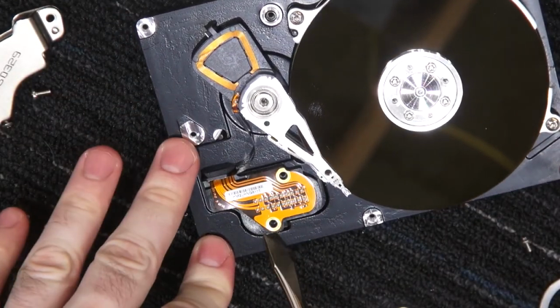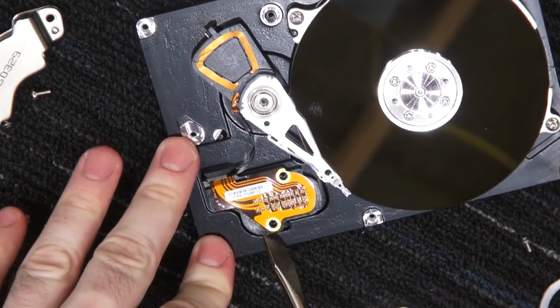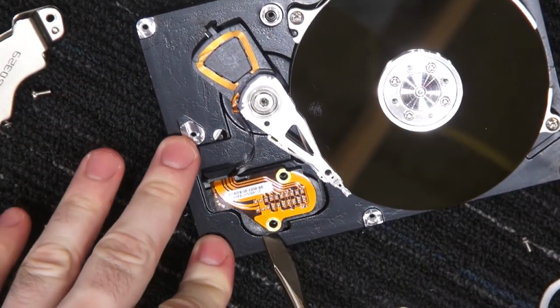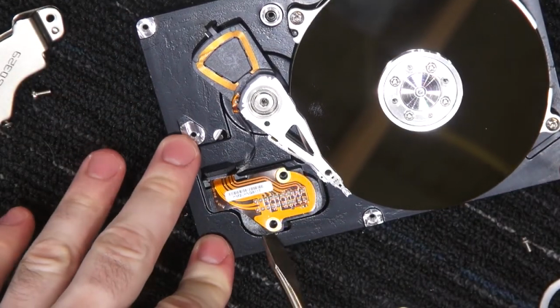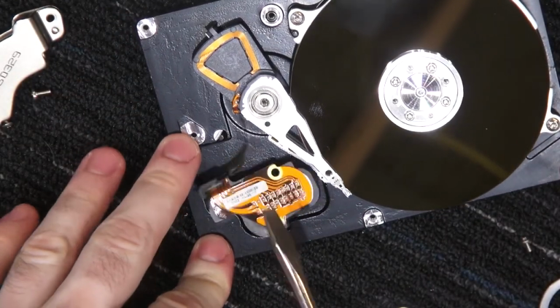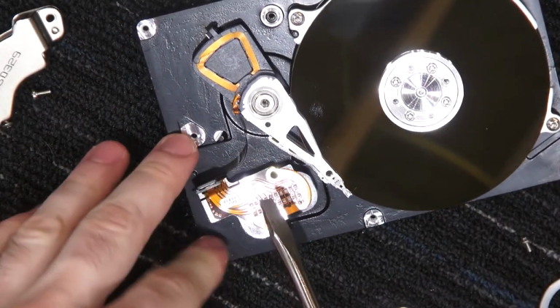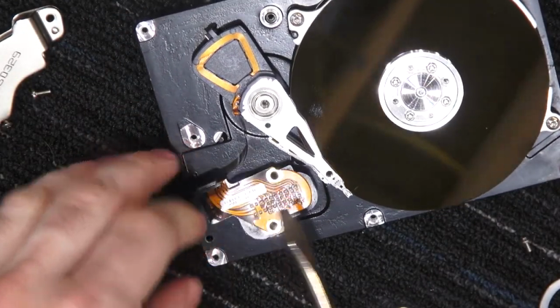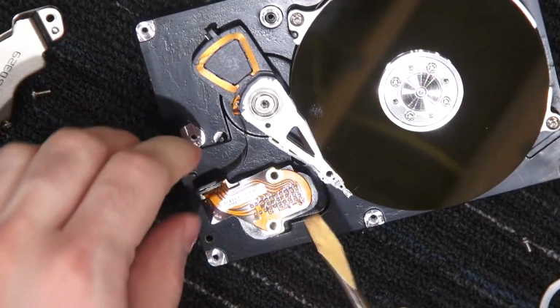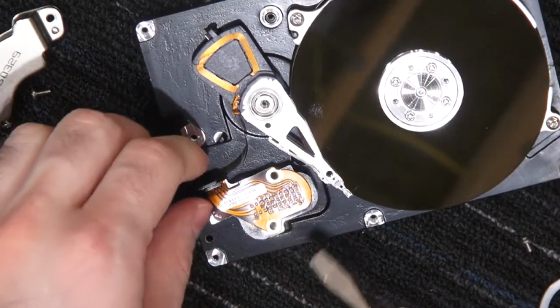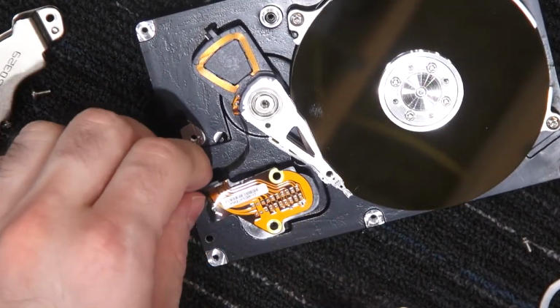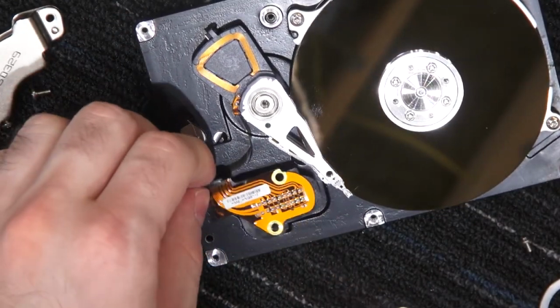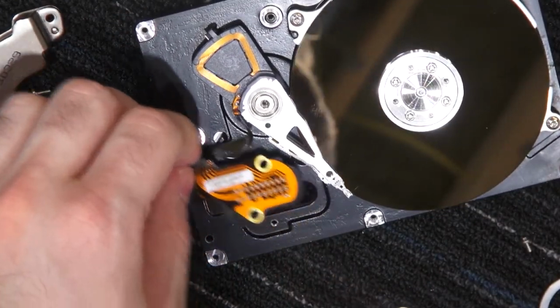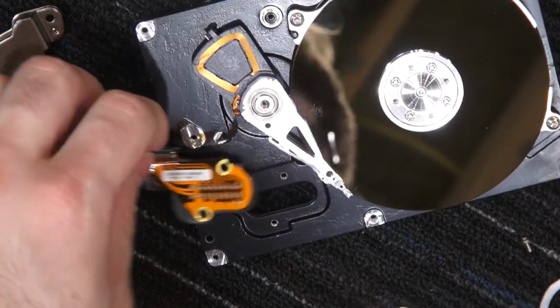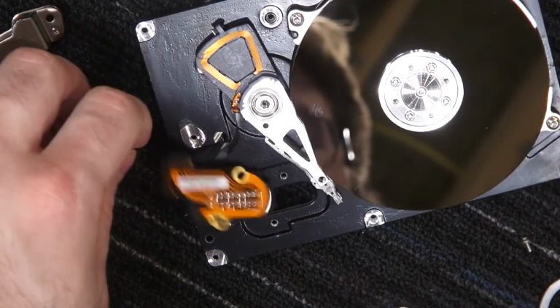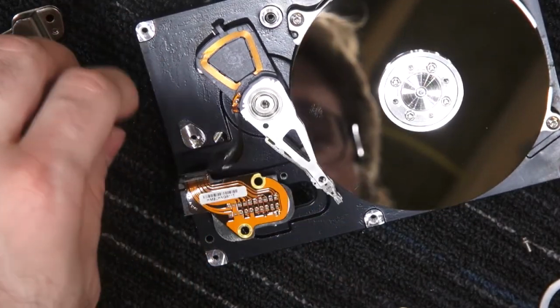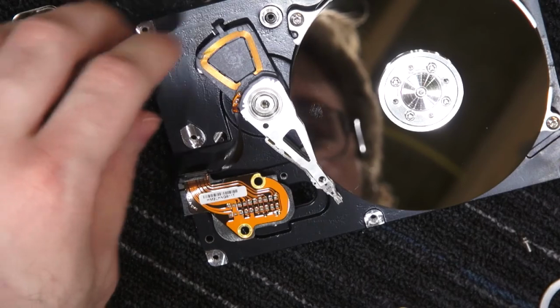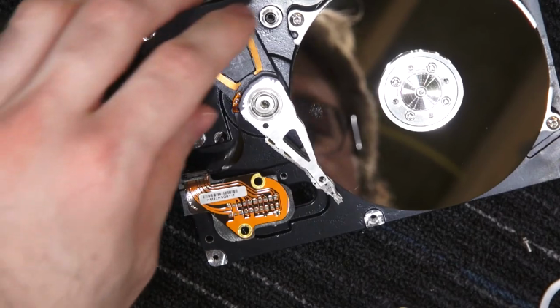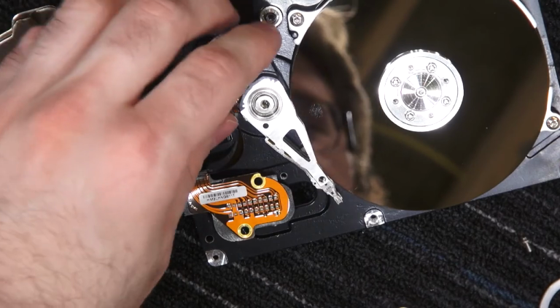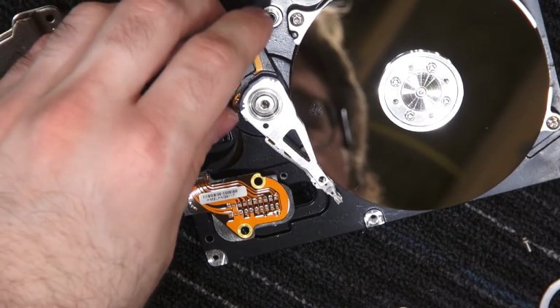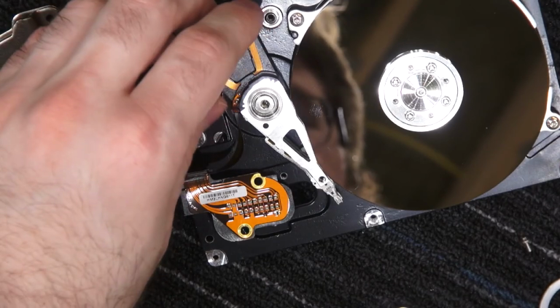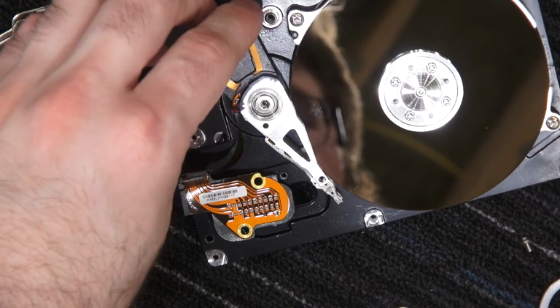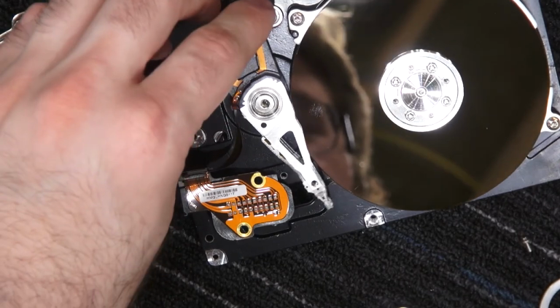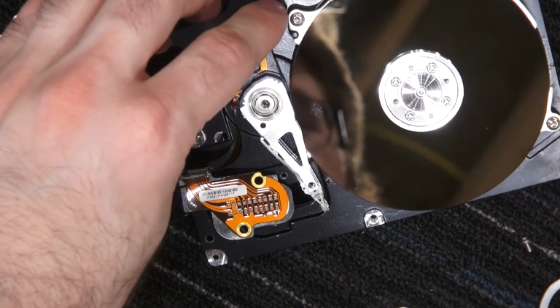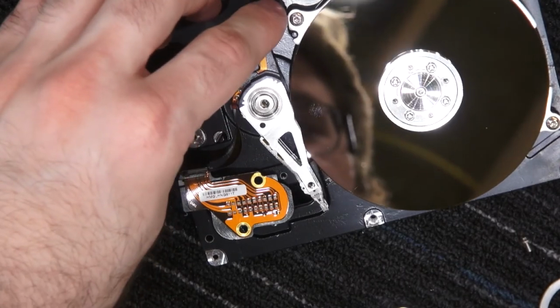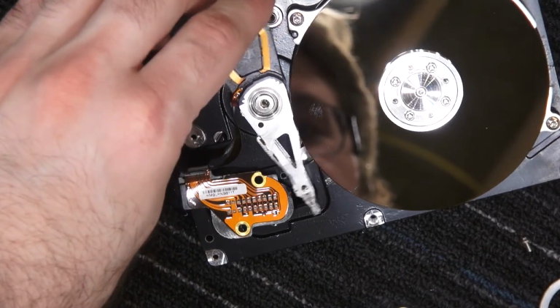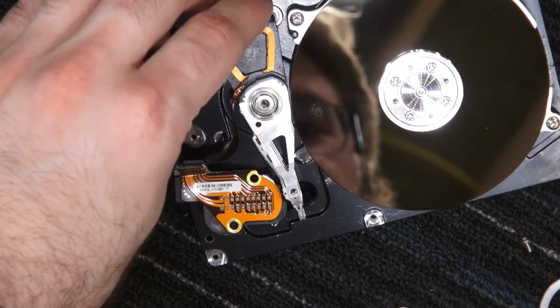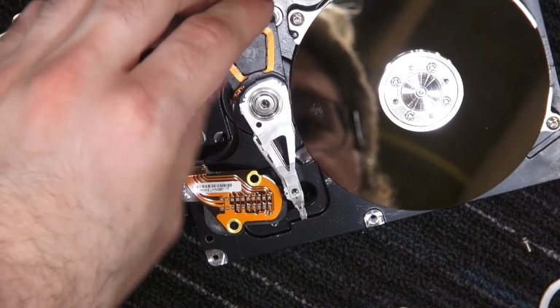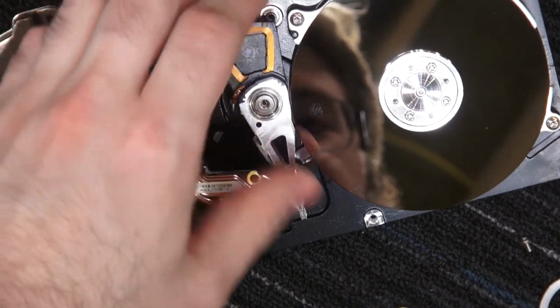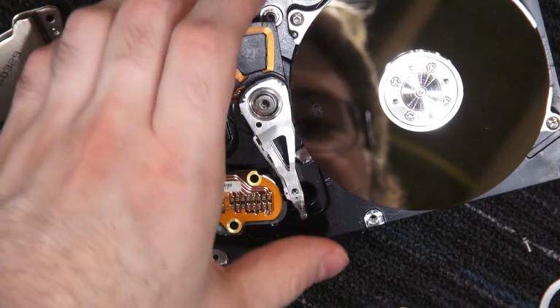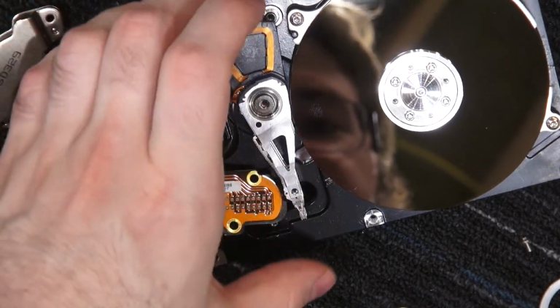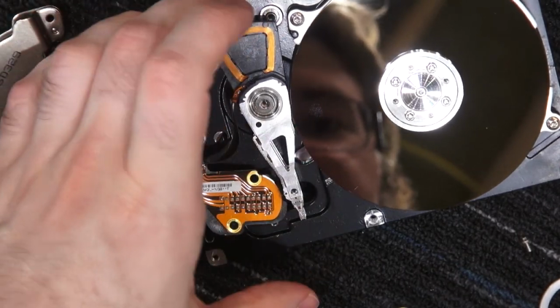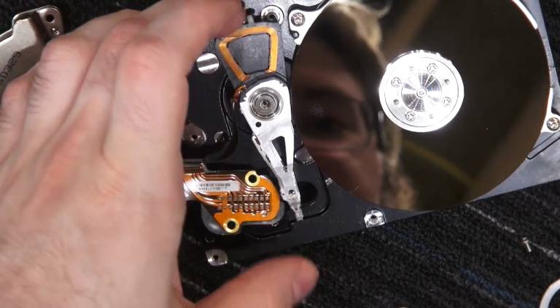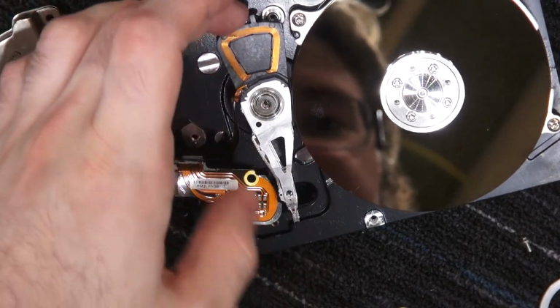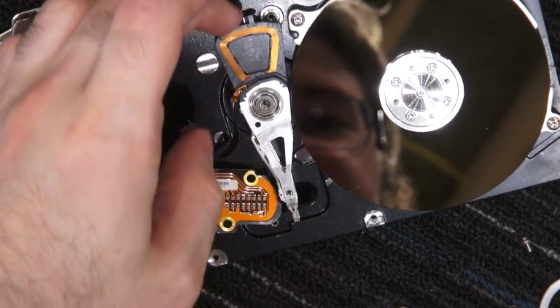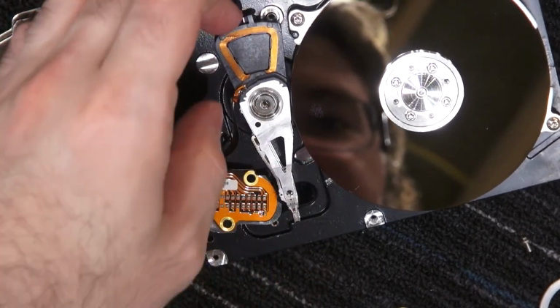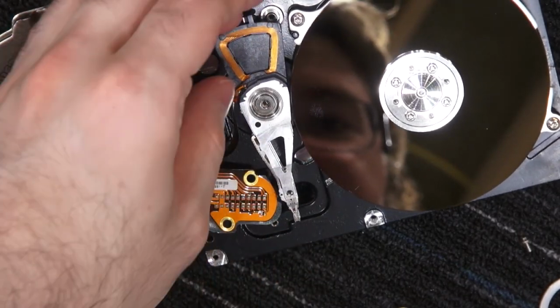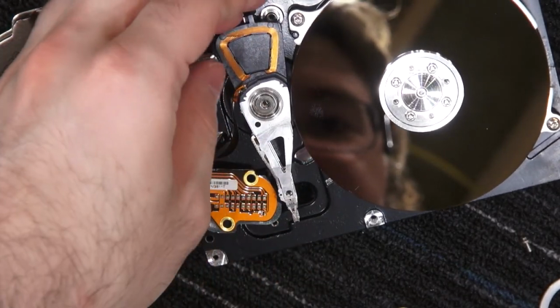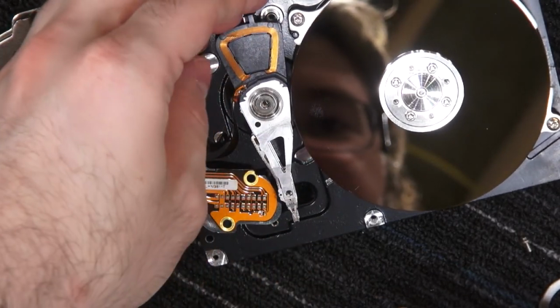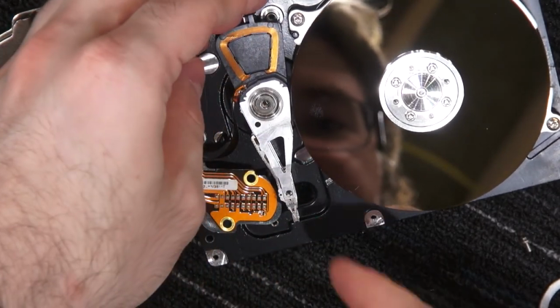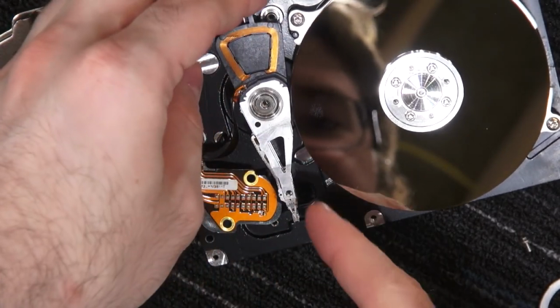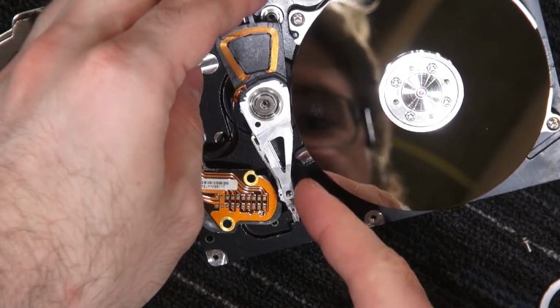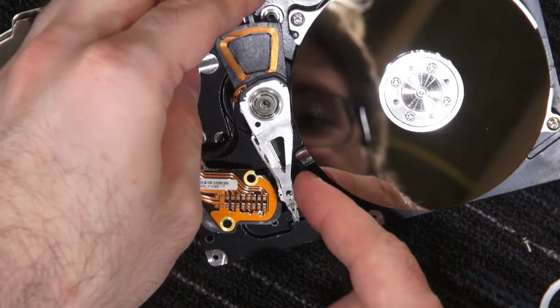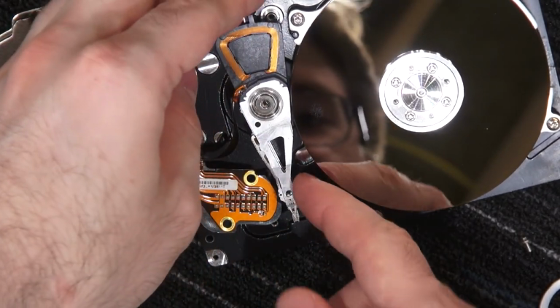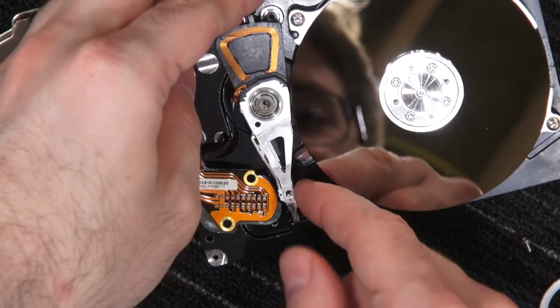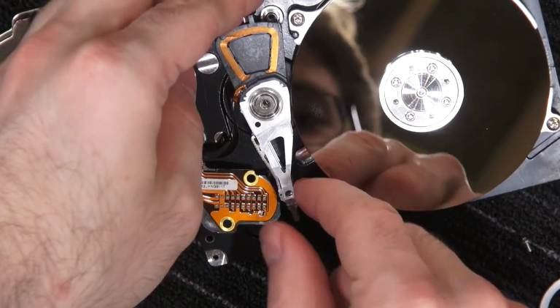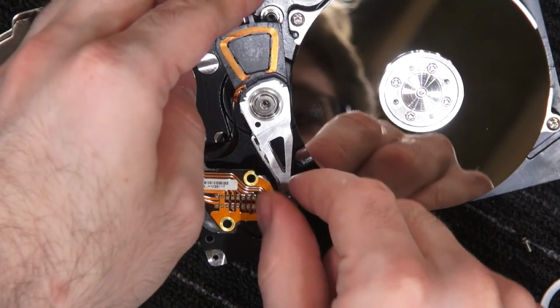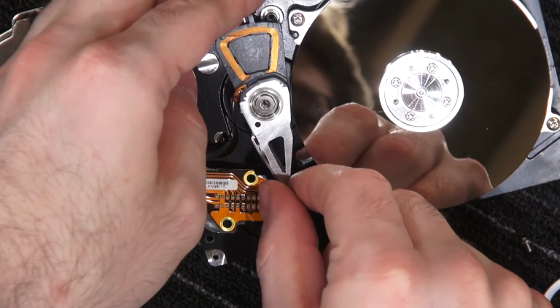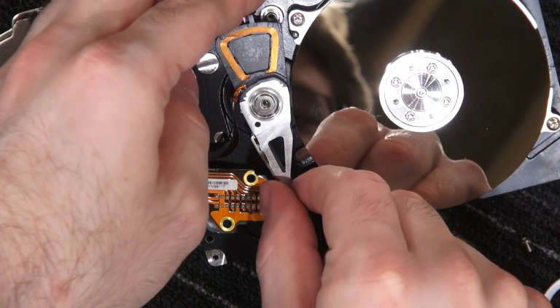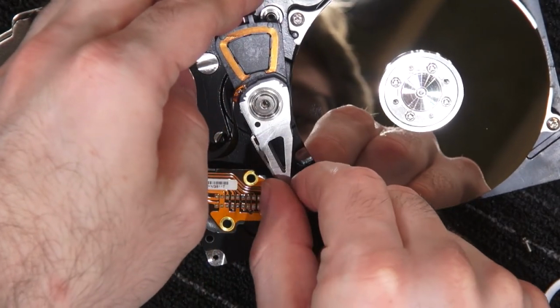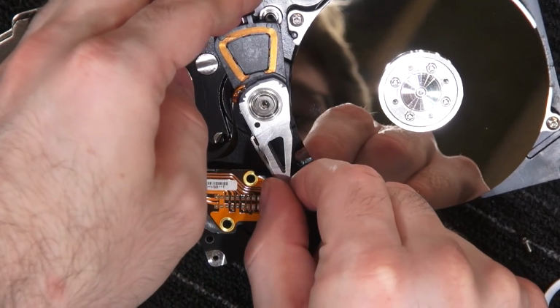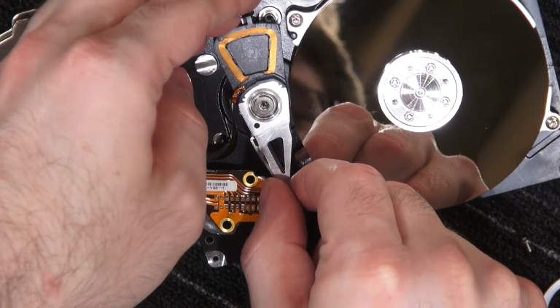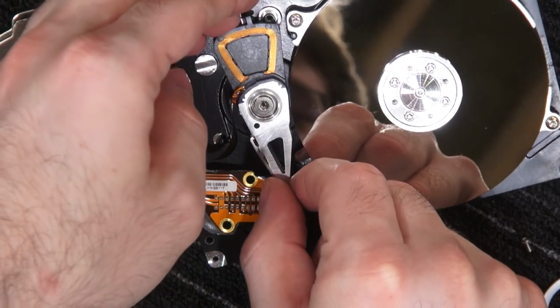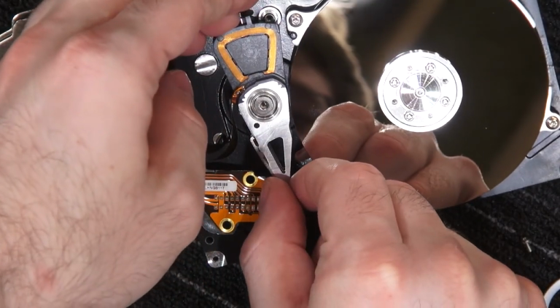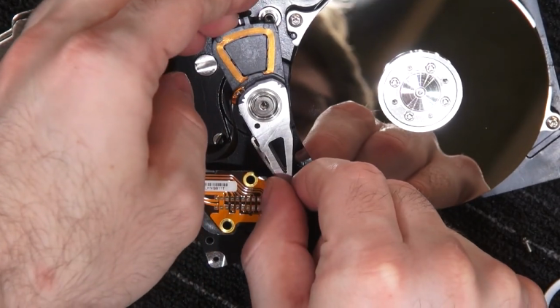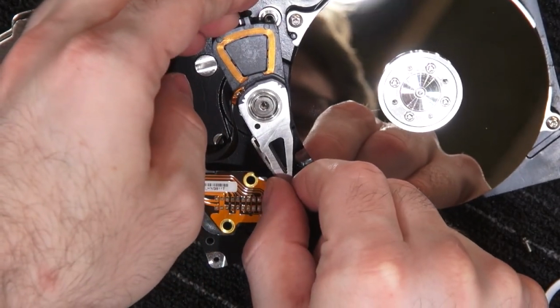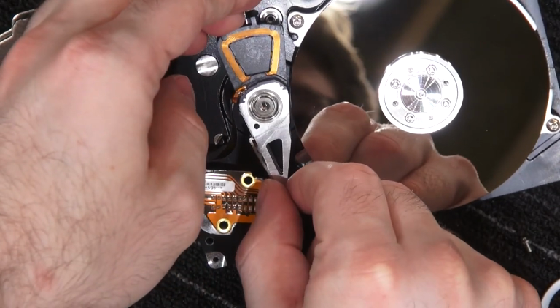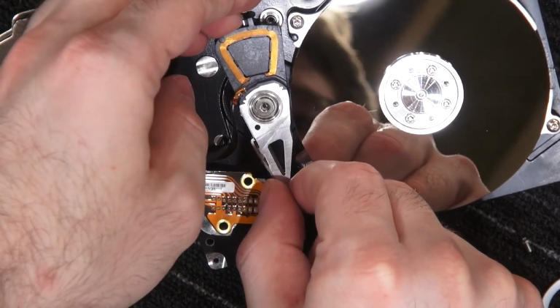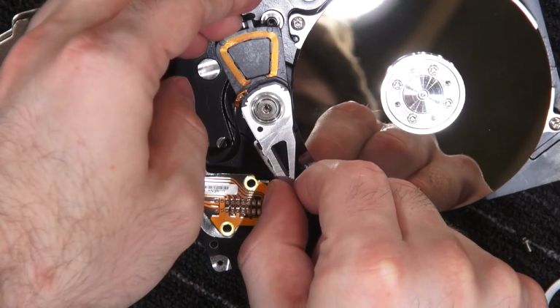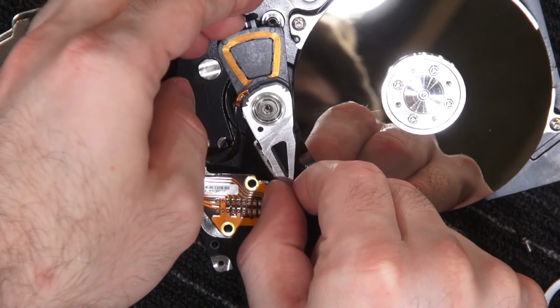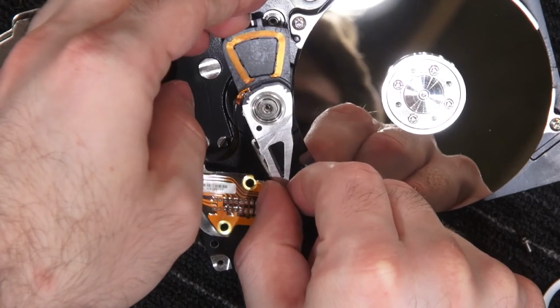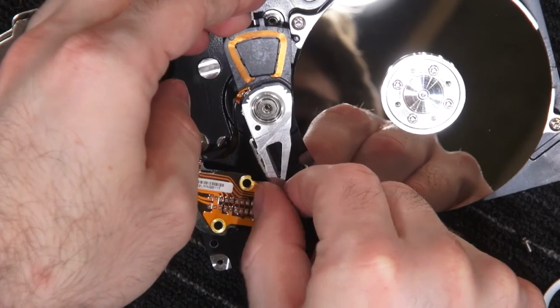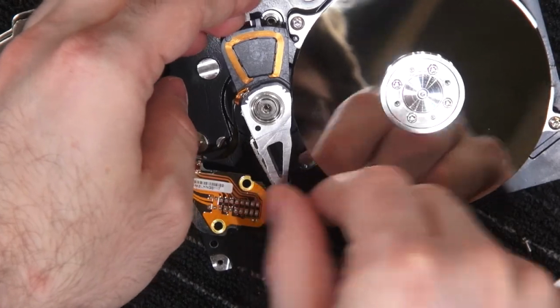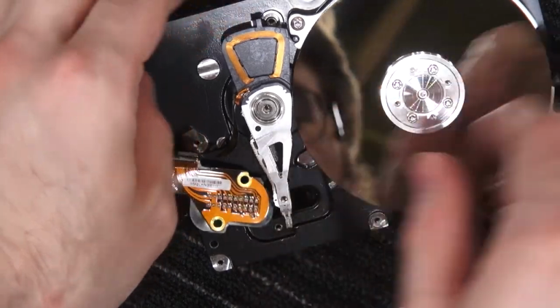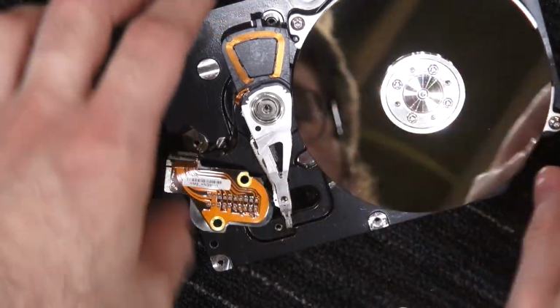Two screws are out. How is that stuck? It's just stuck in there. We should be able to turn this and lift out the assembly. Or not.